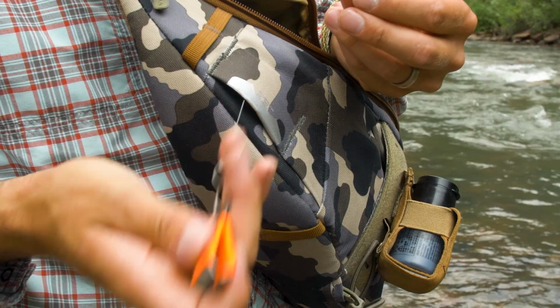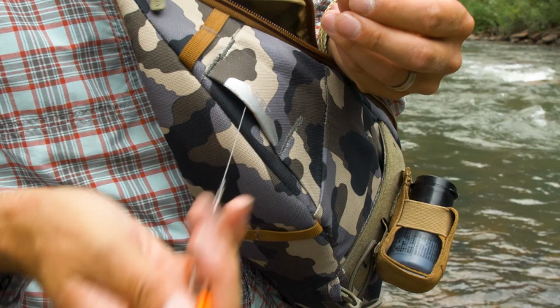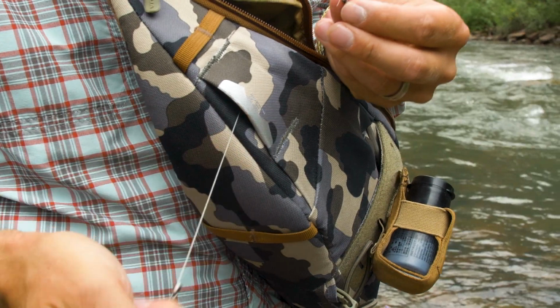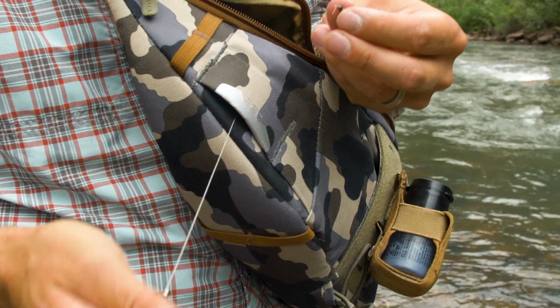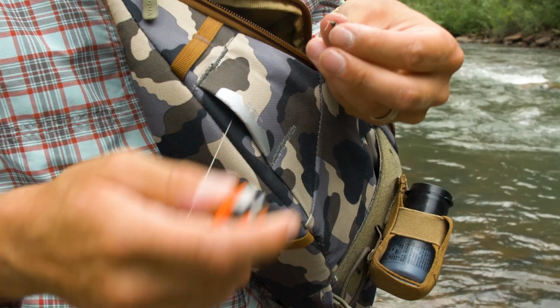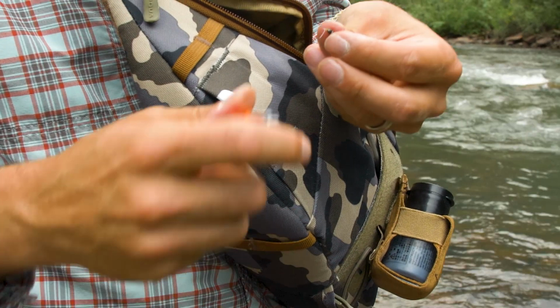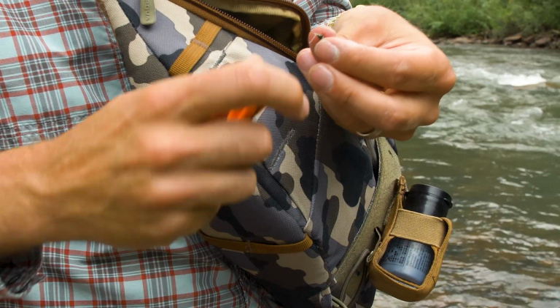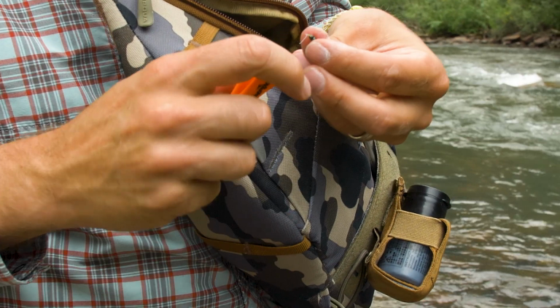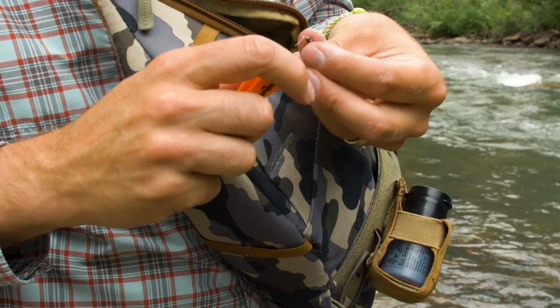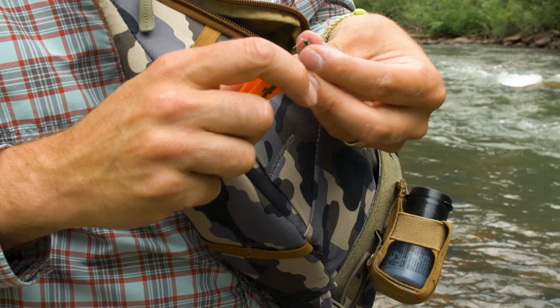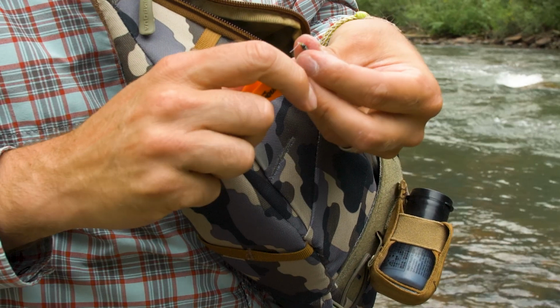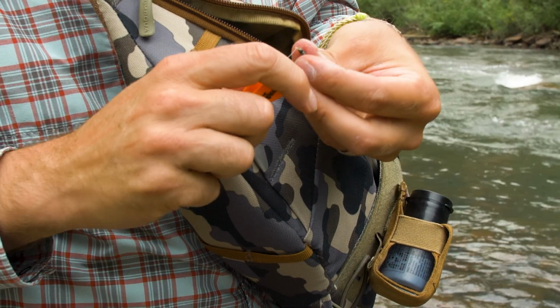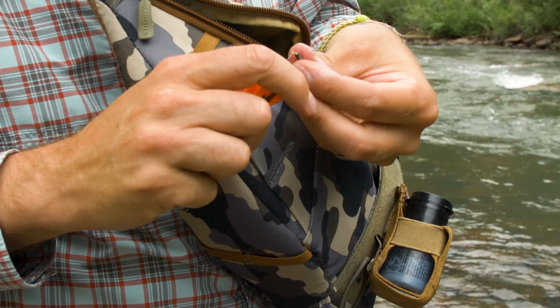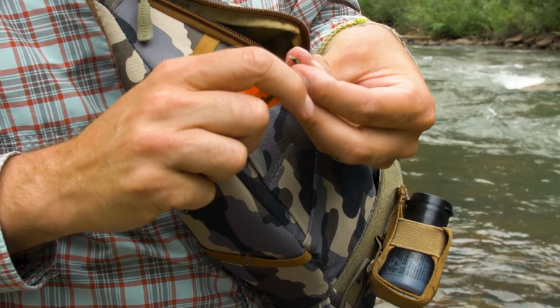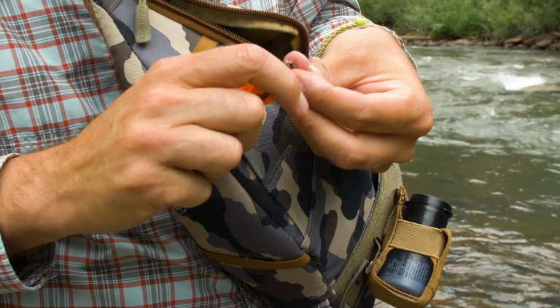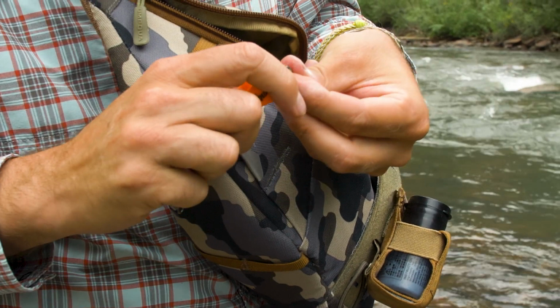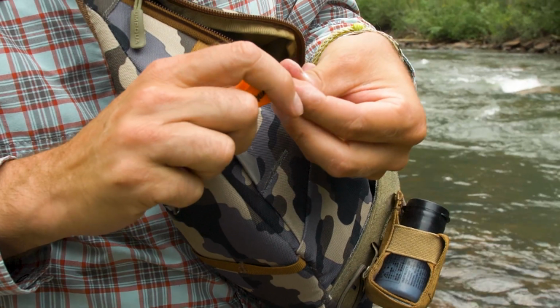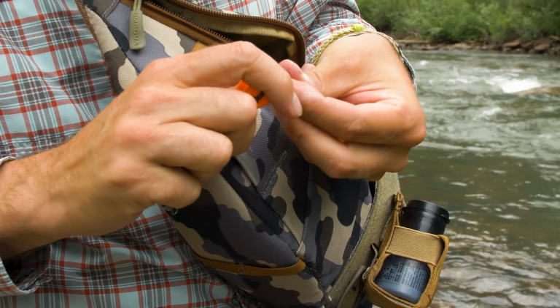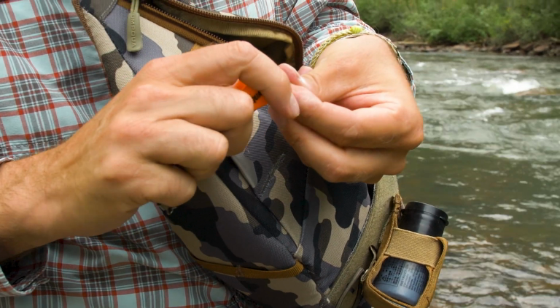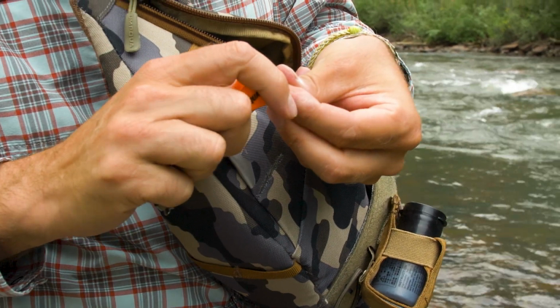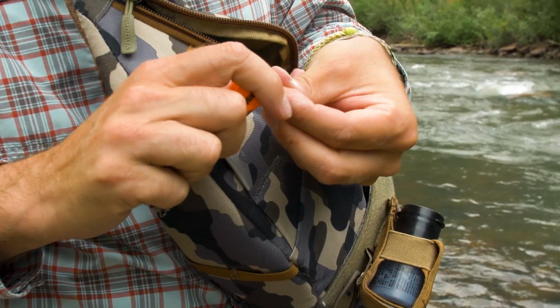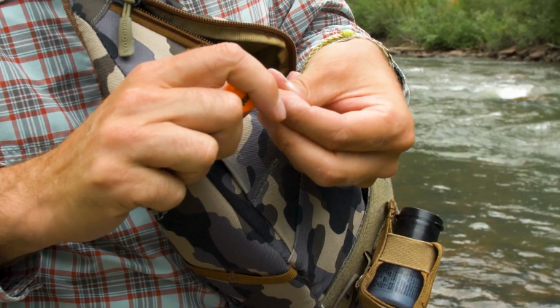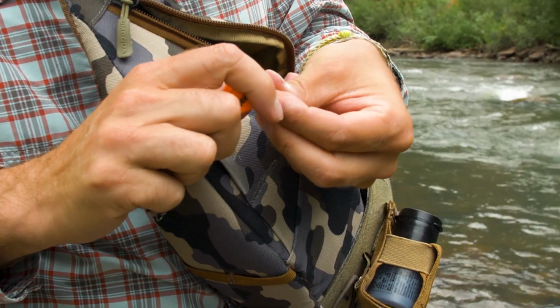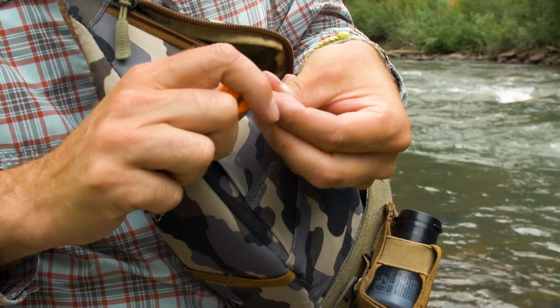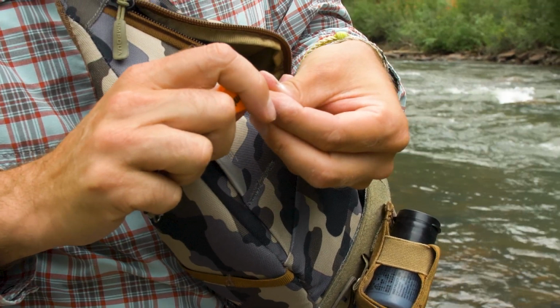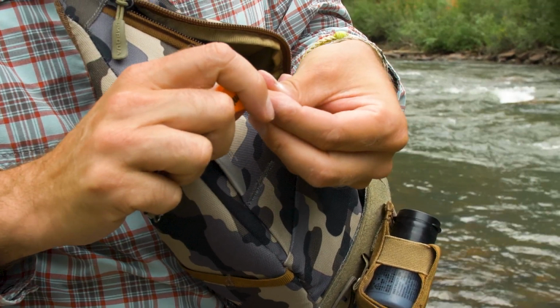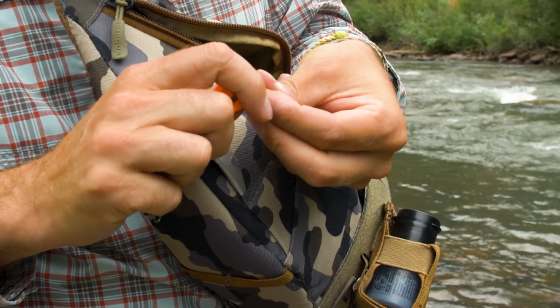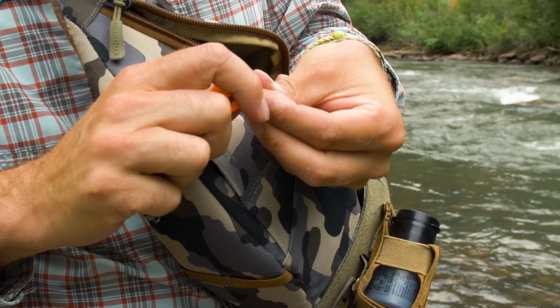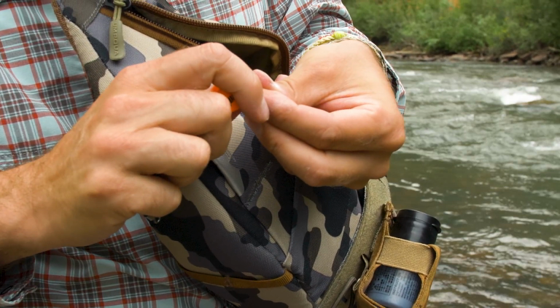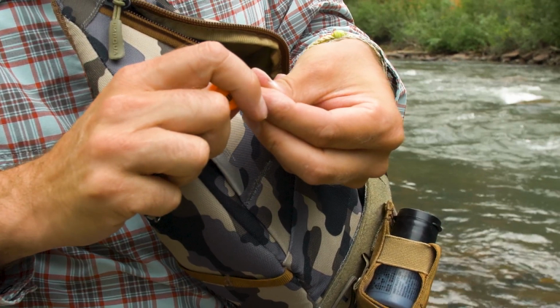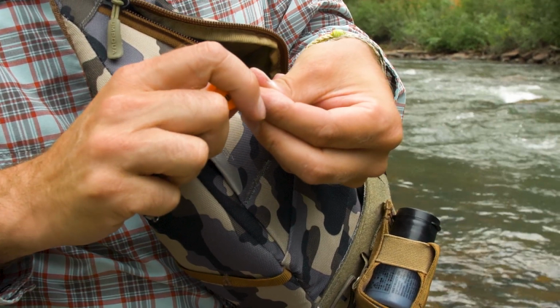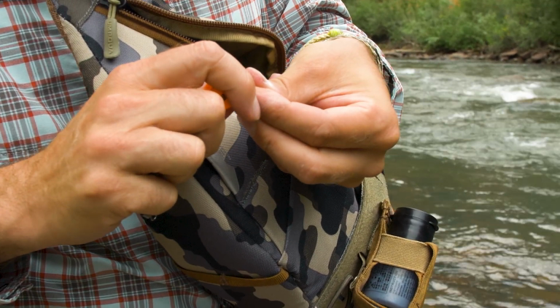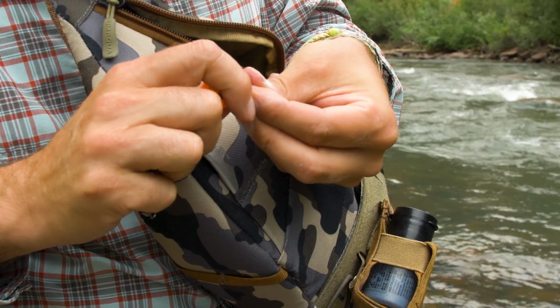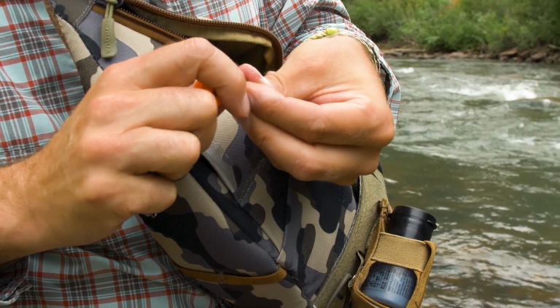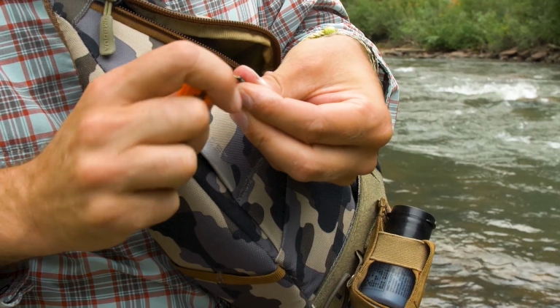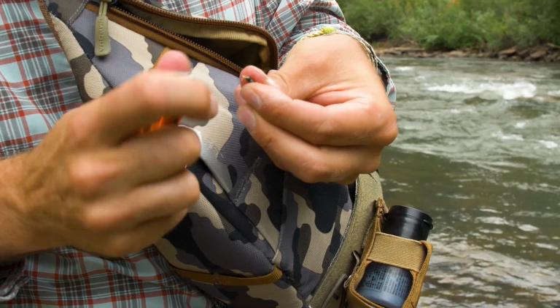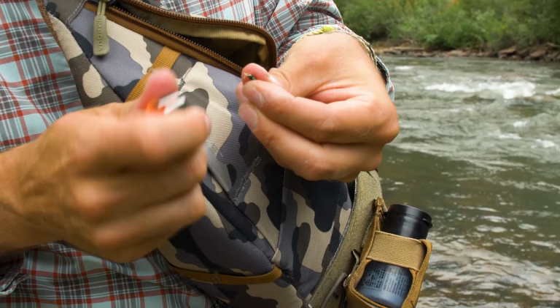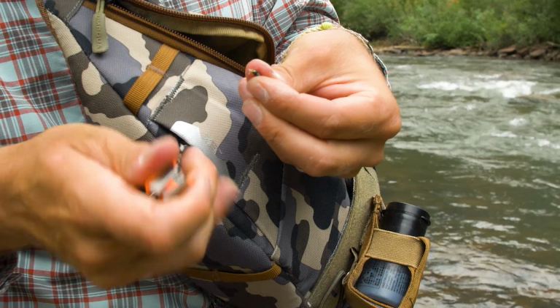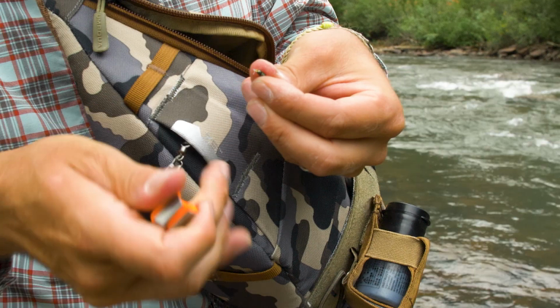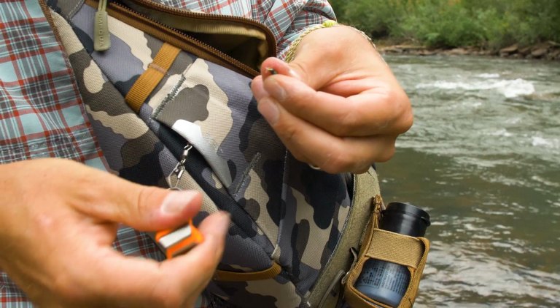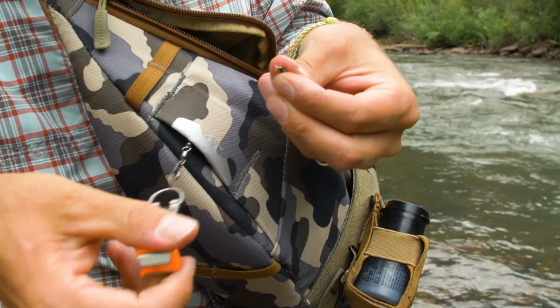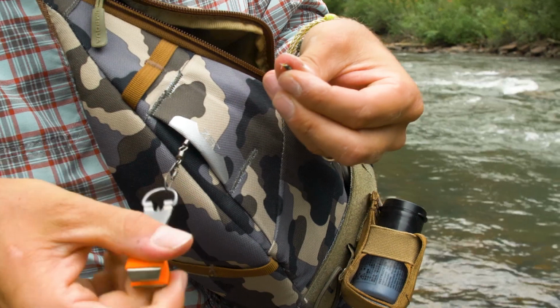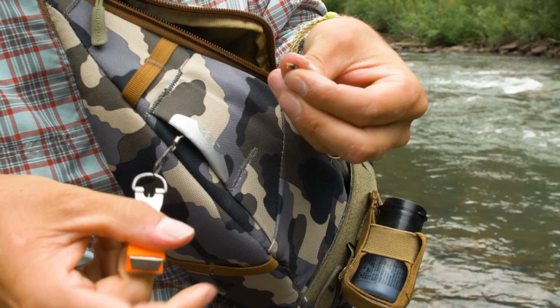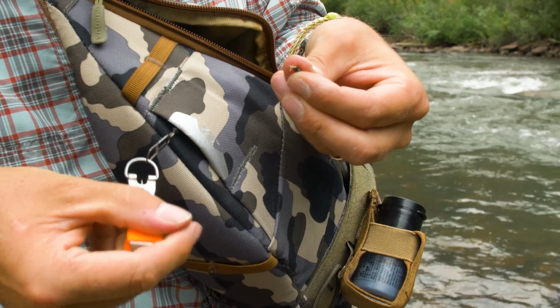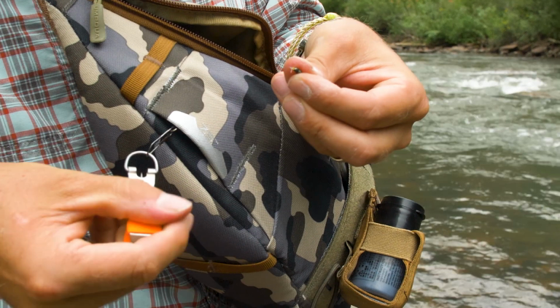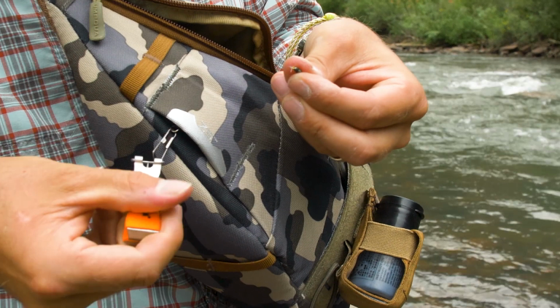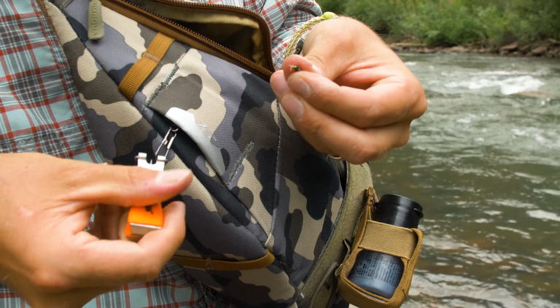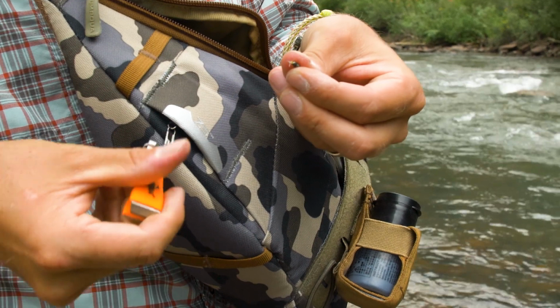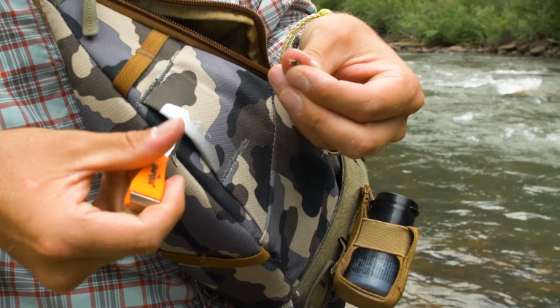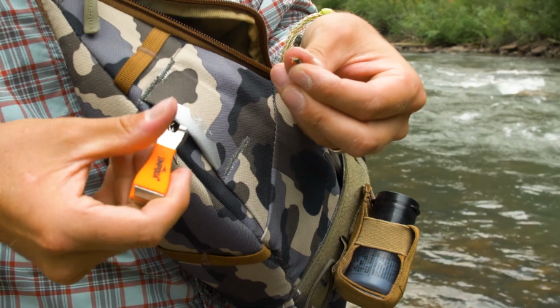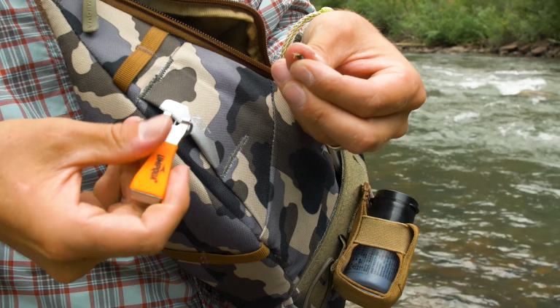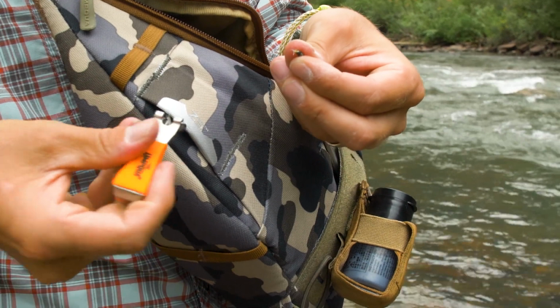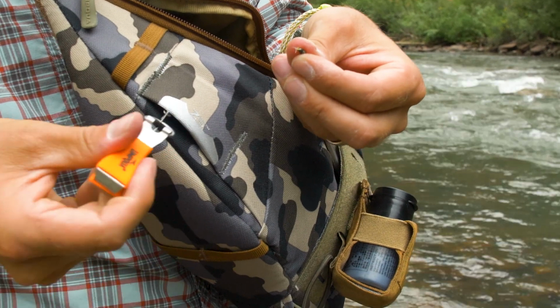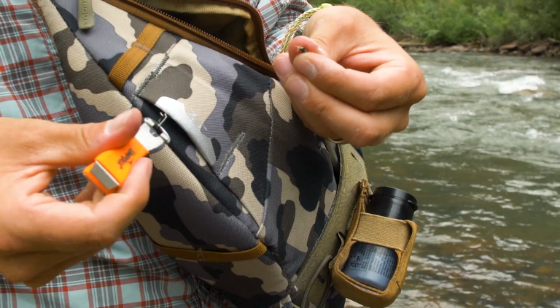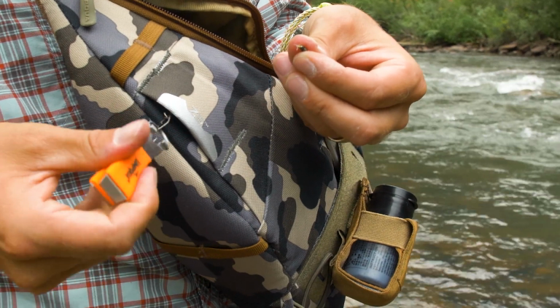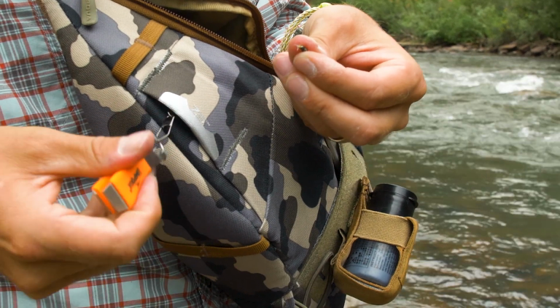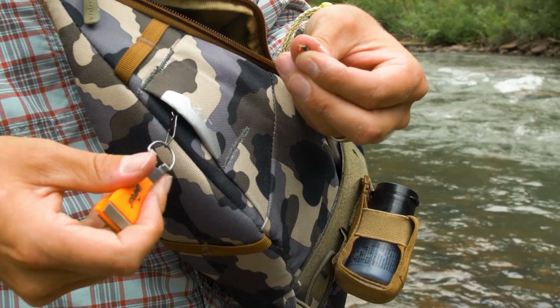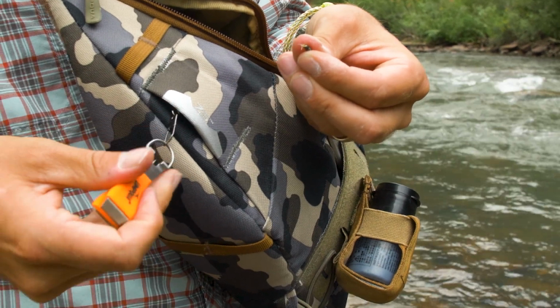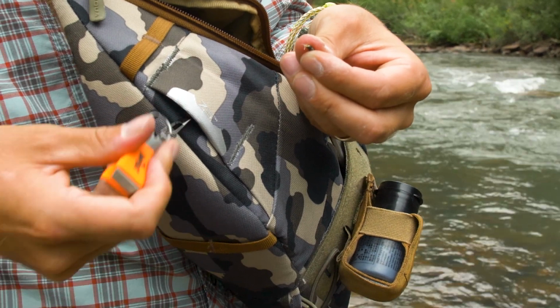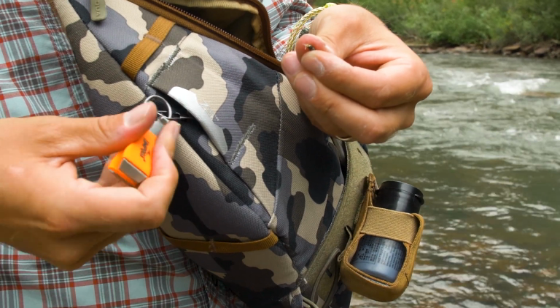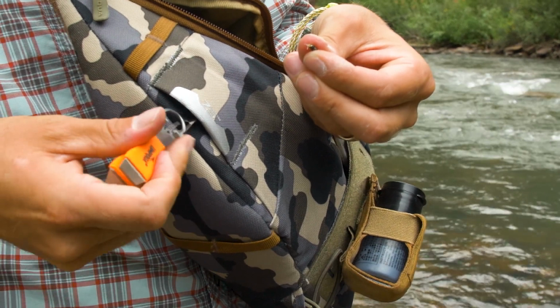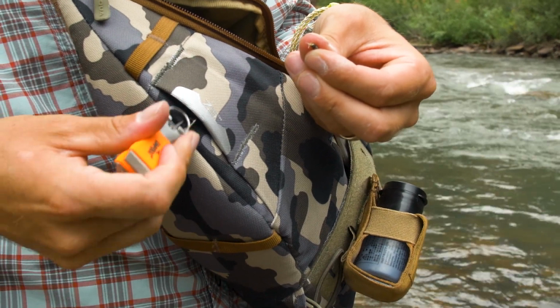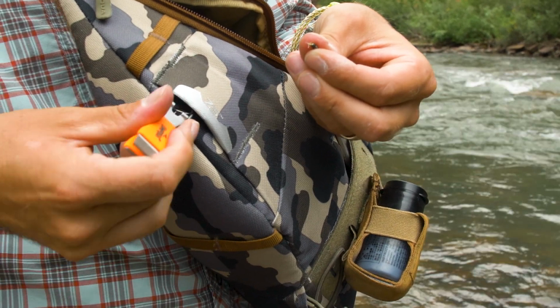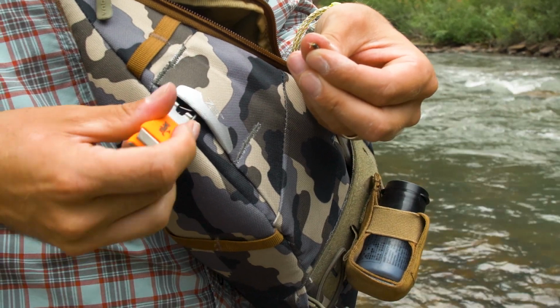These Zero Sweep ports are great because I can just clip, throw it behind me, and keep fishing — and they're not tomahawking around.